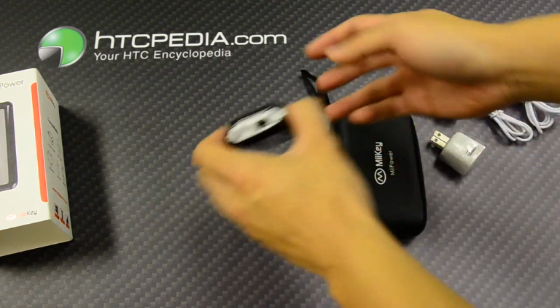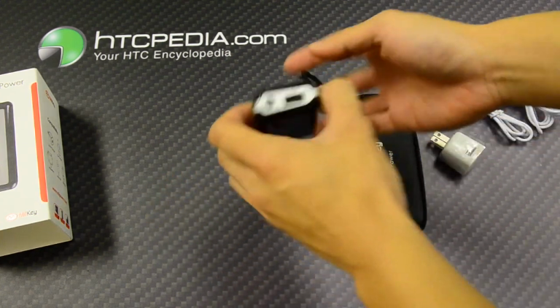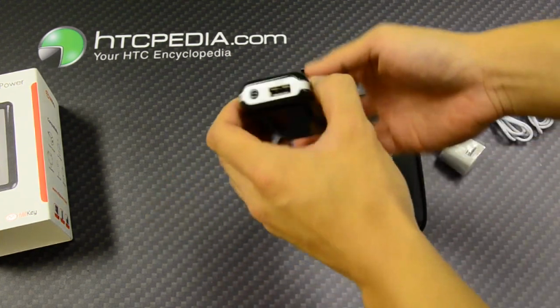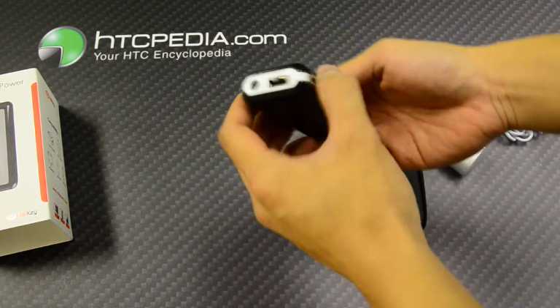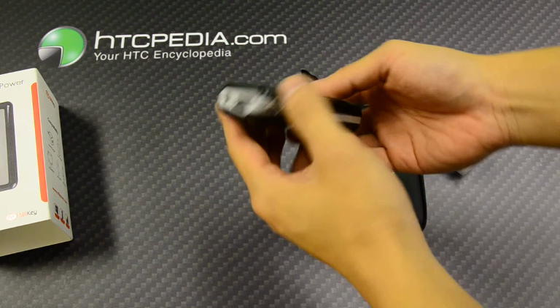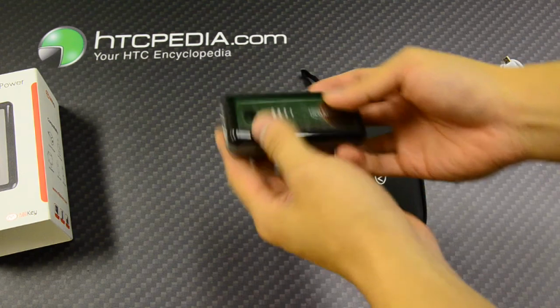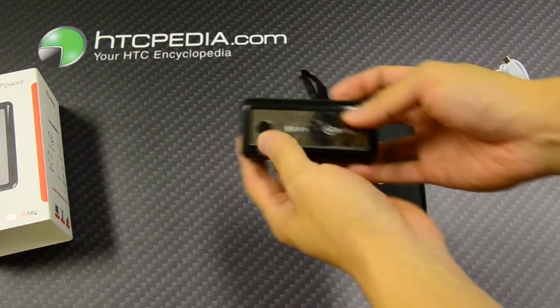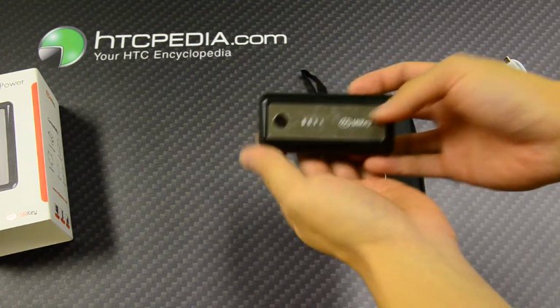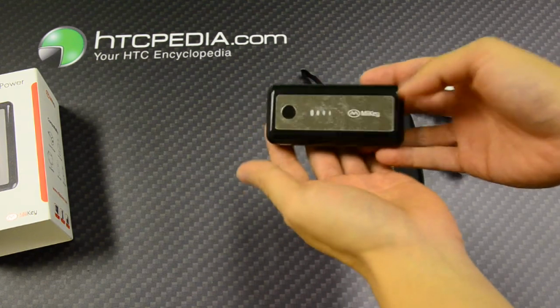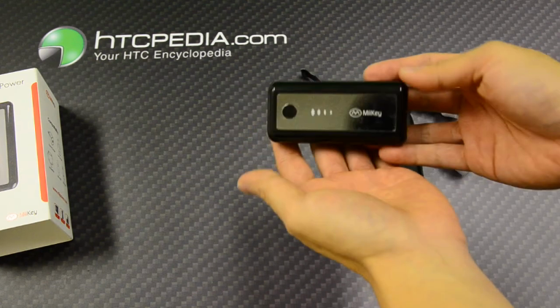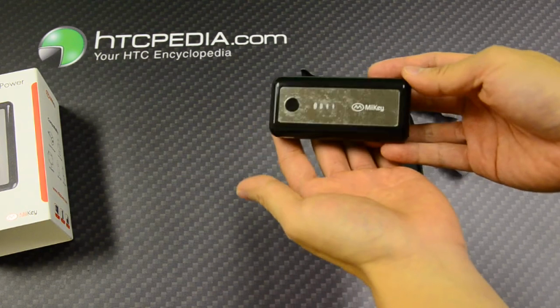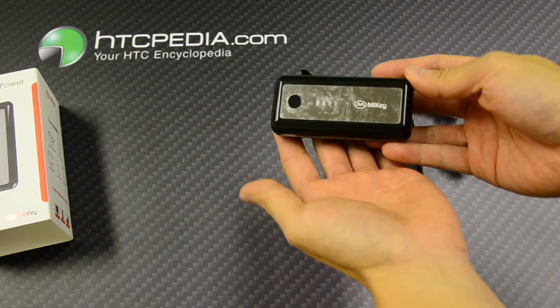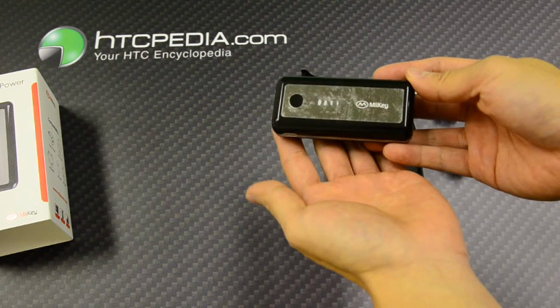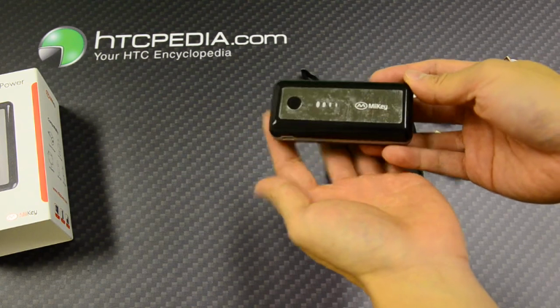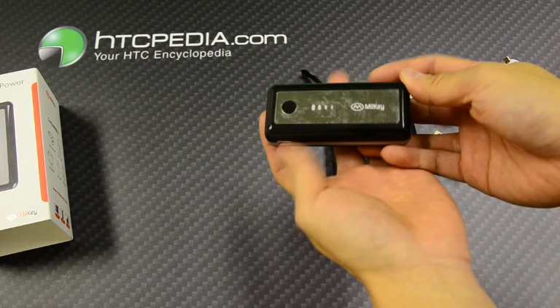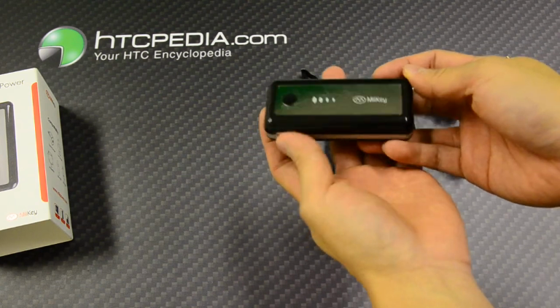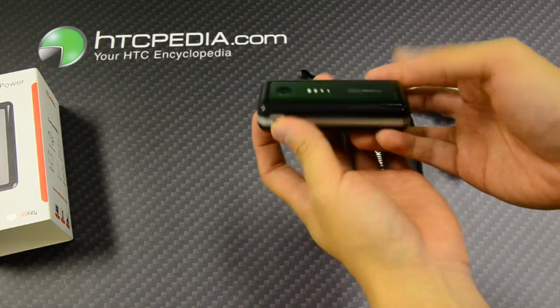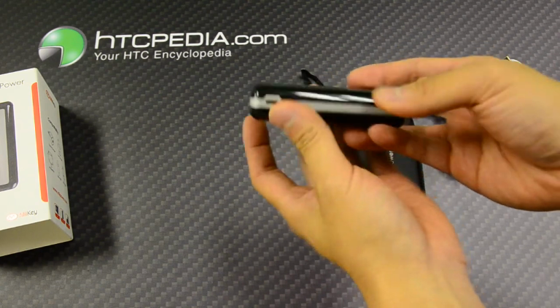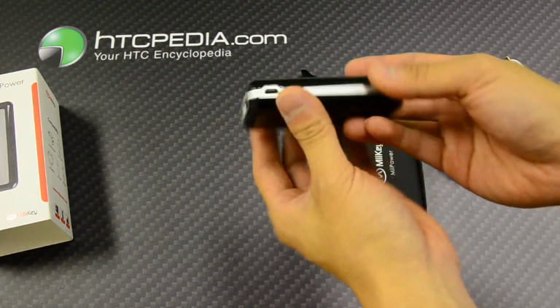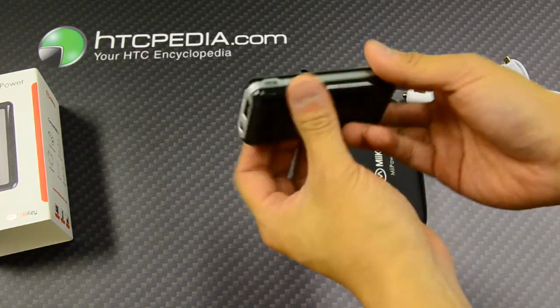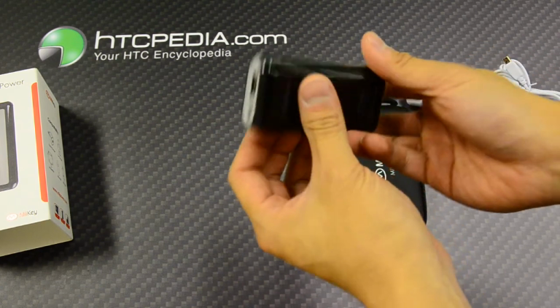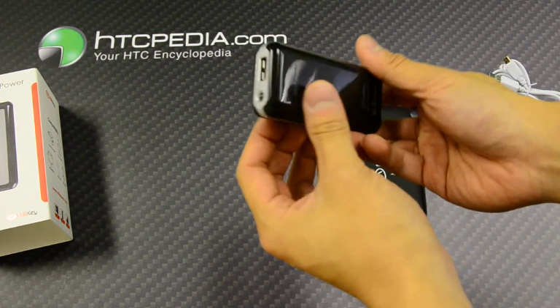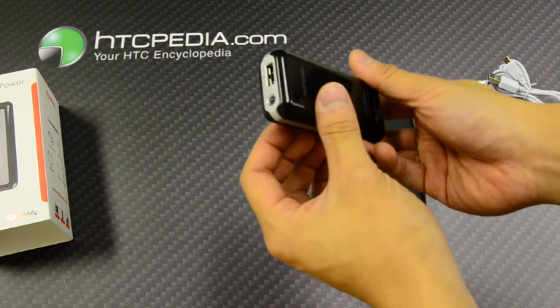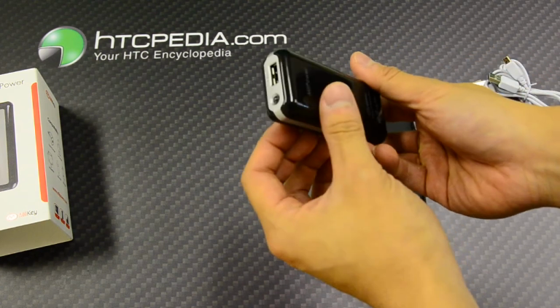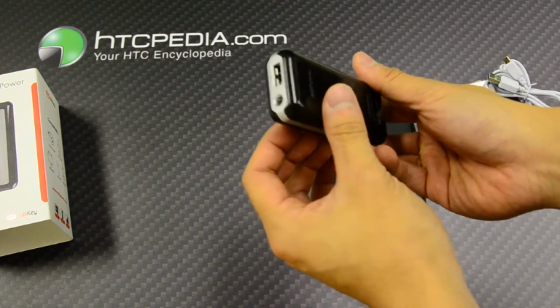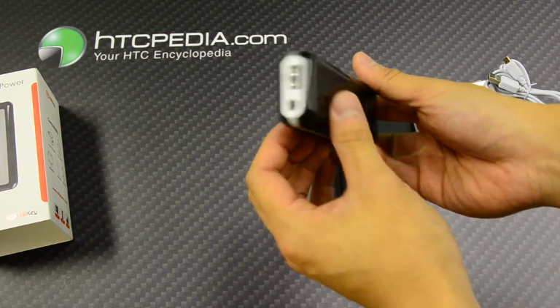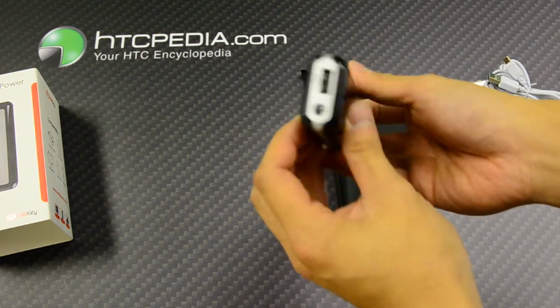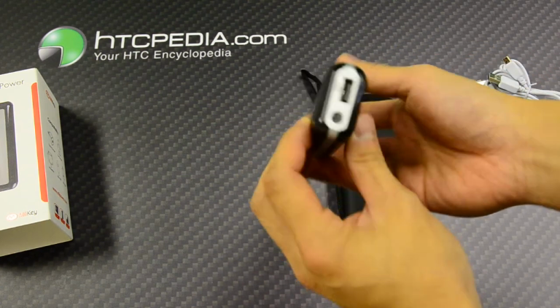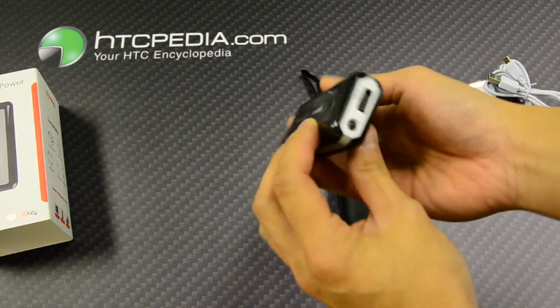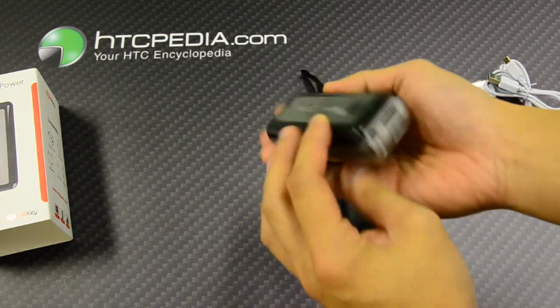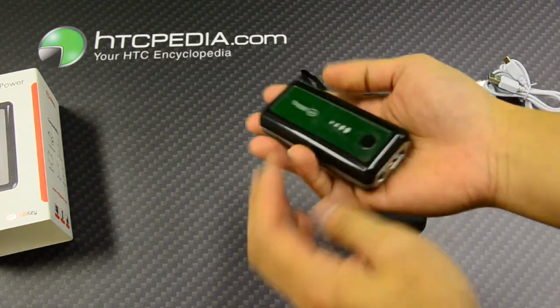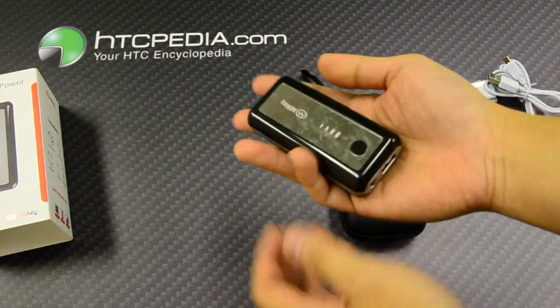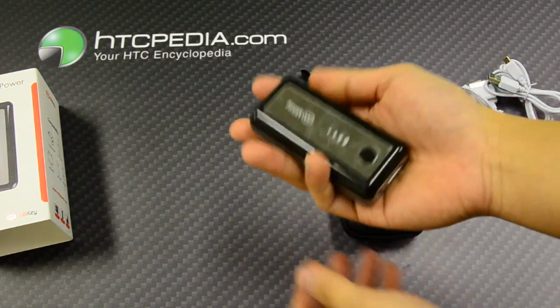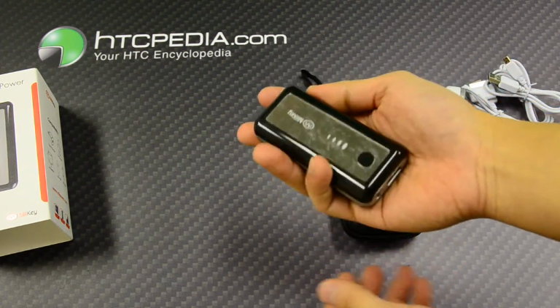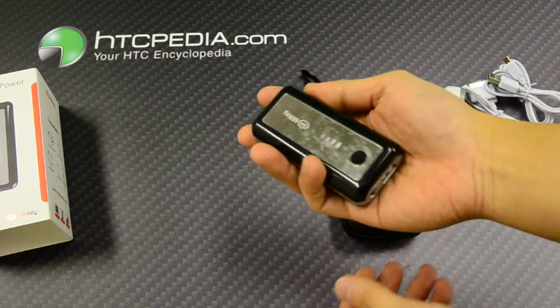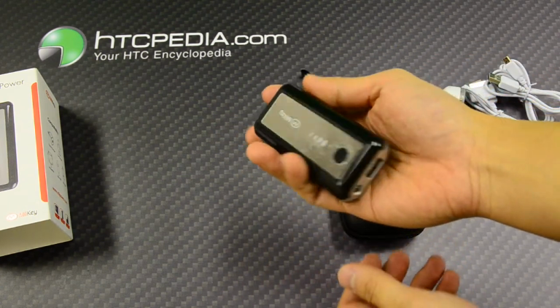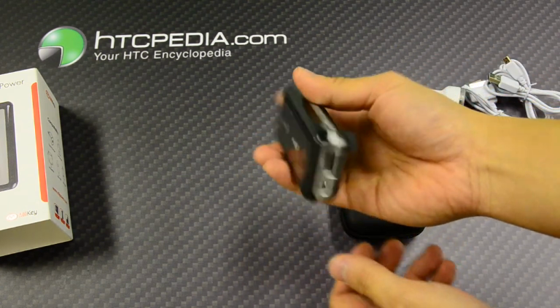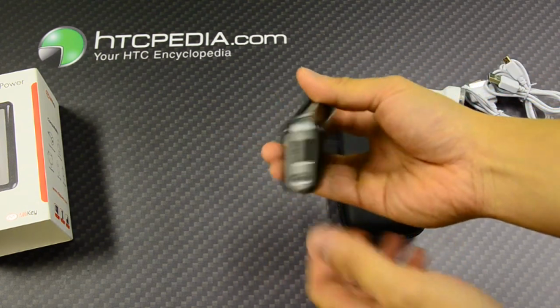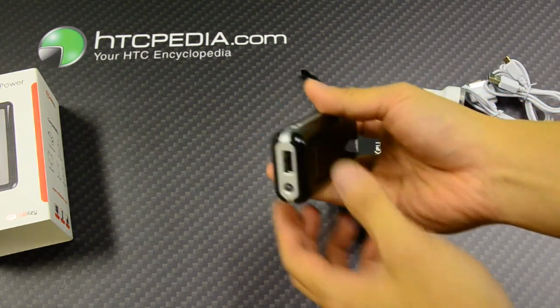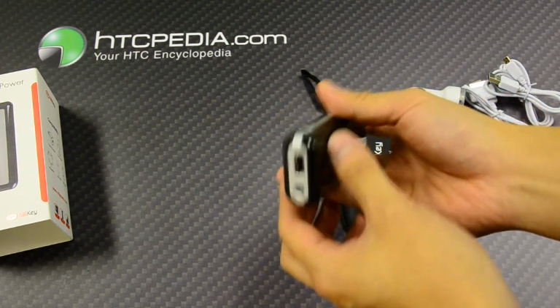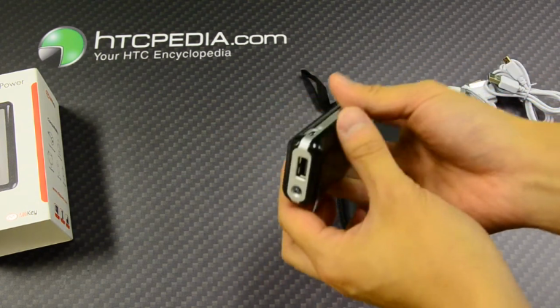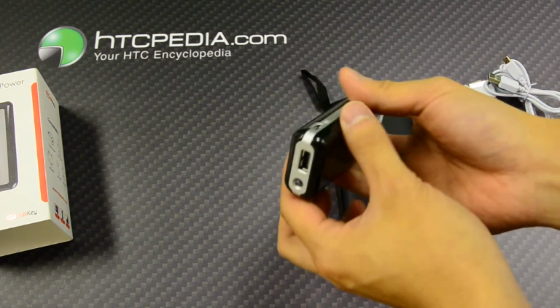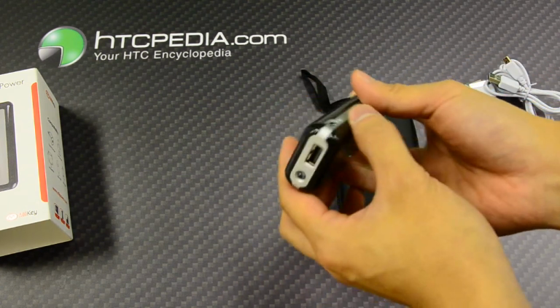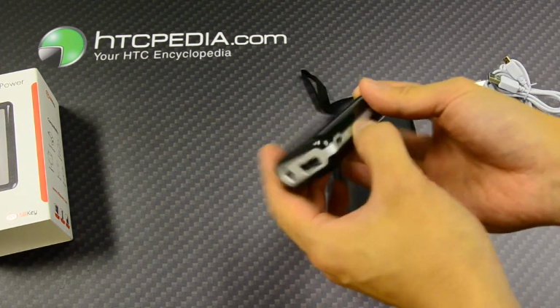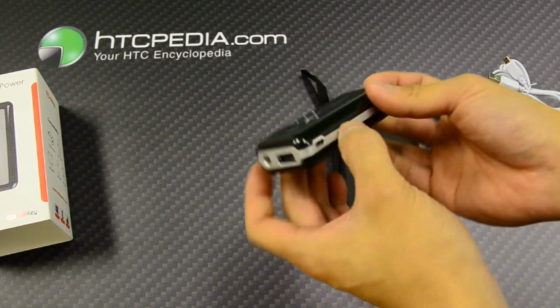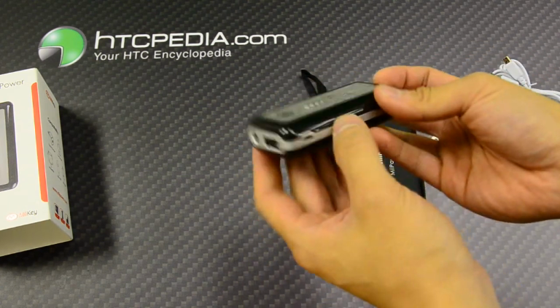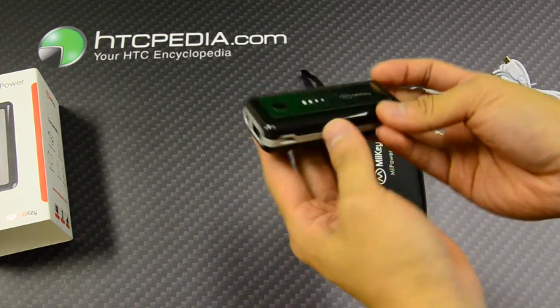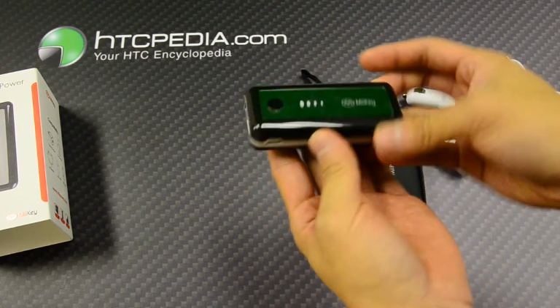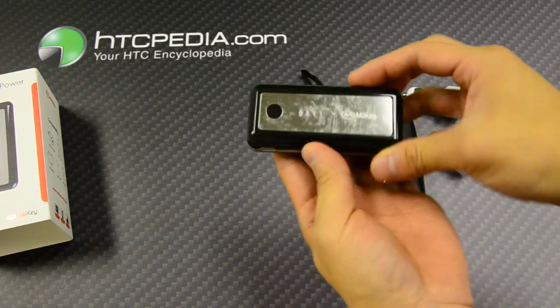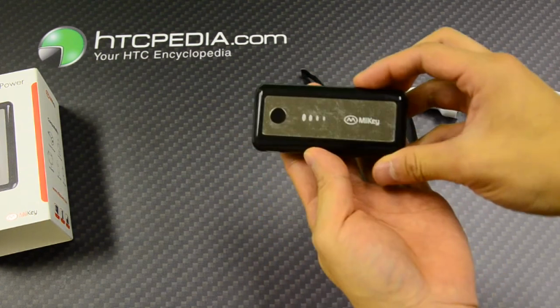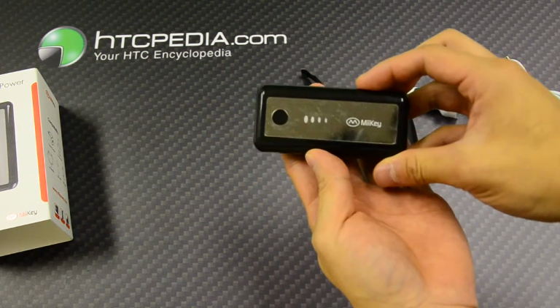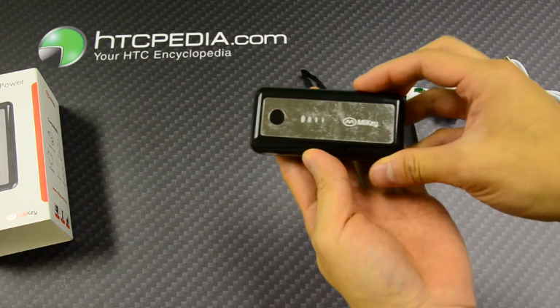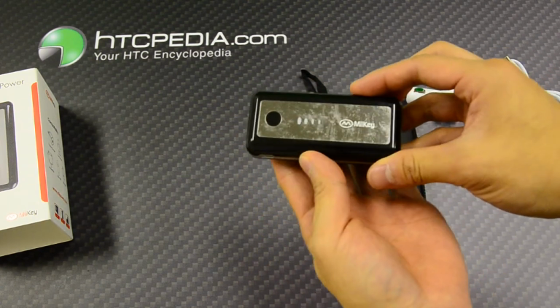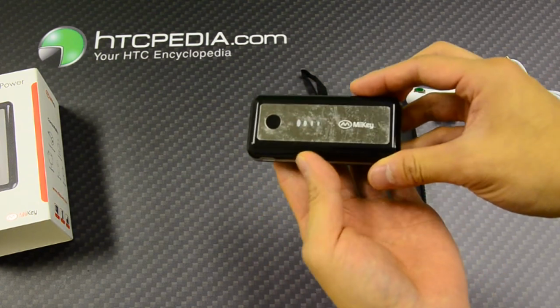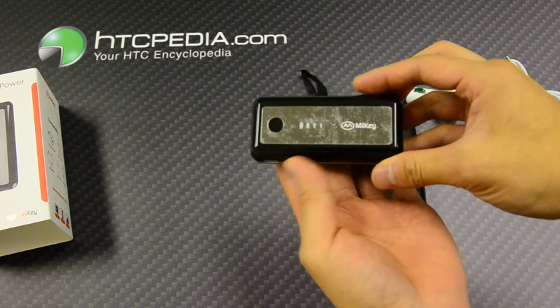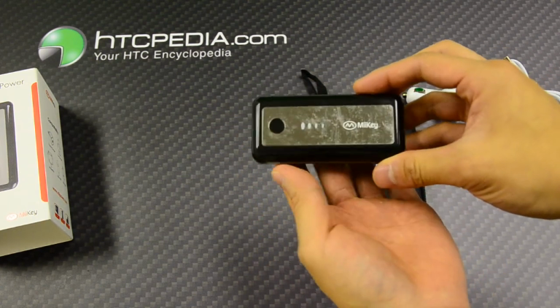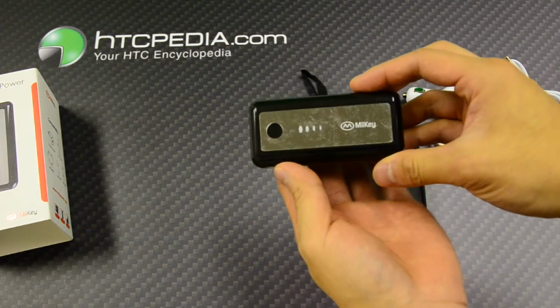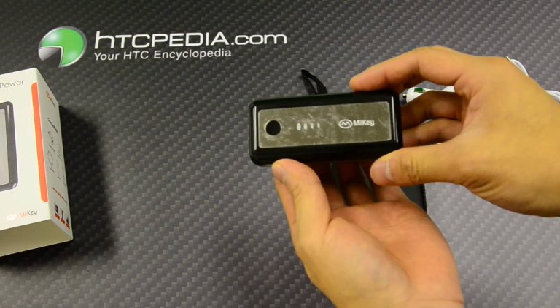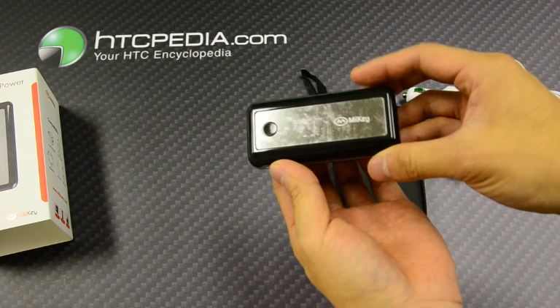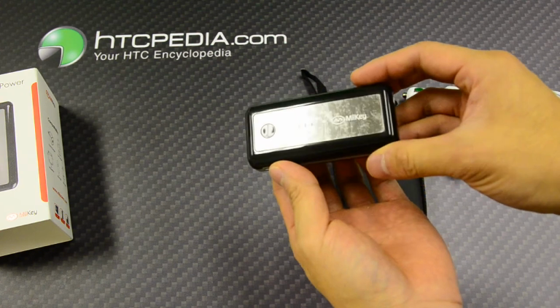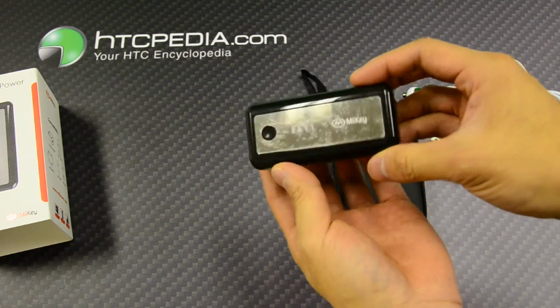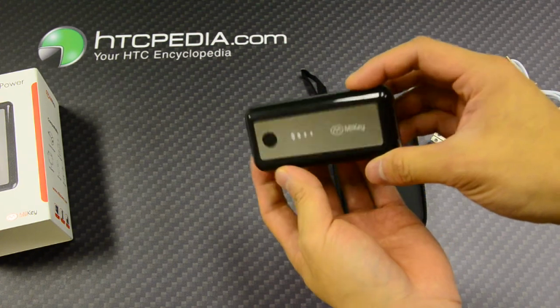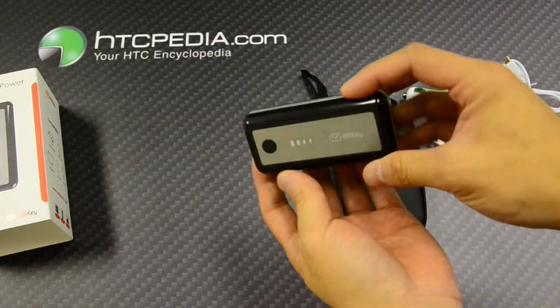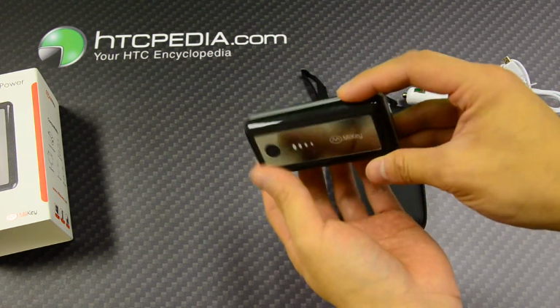It's a very small unit, very portable and compact, made from glossy material.